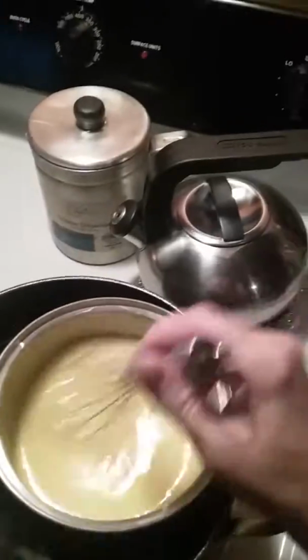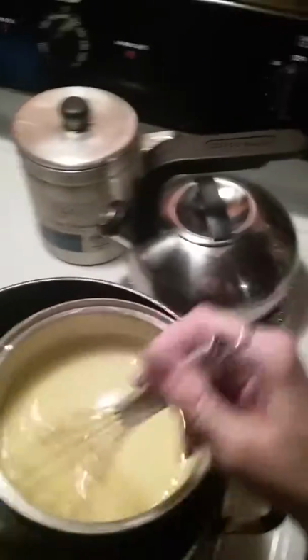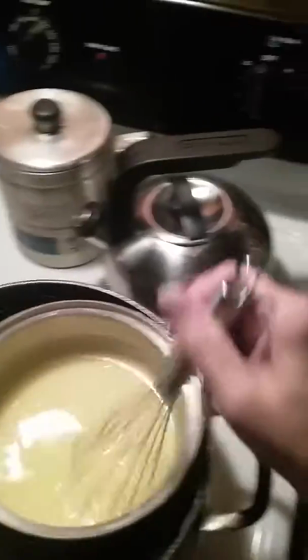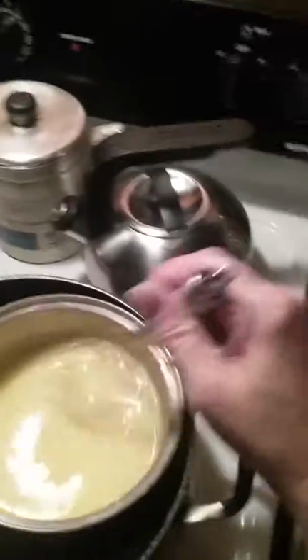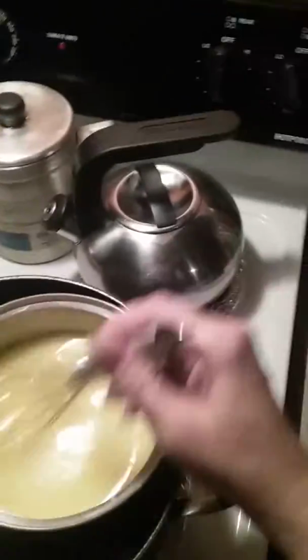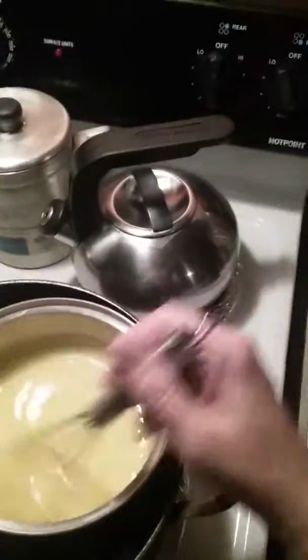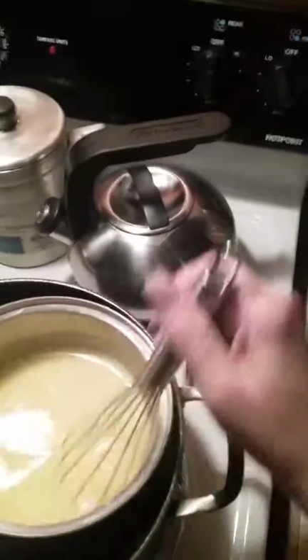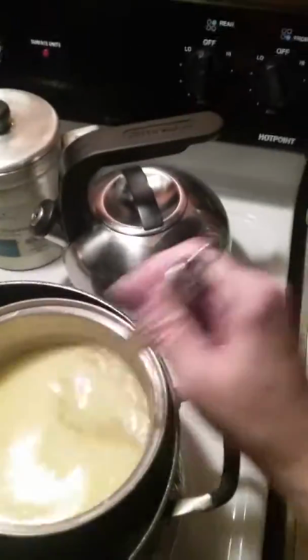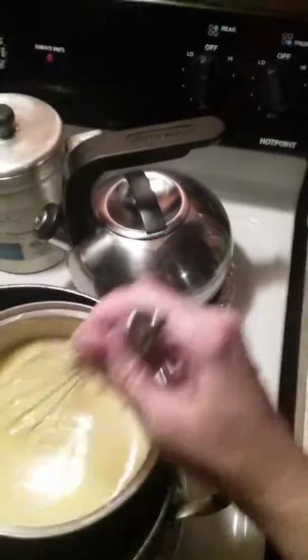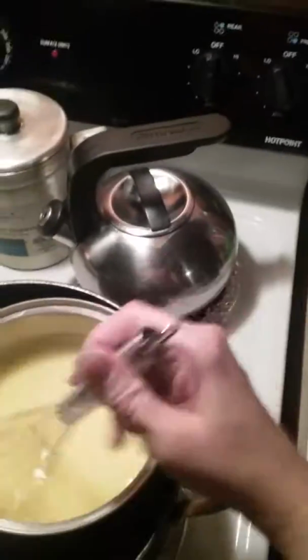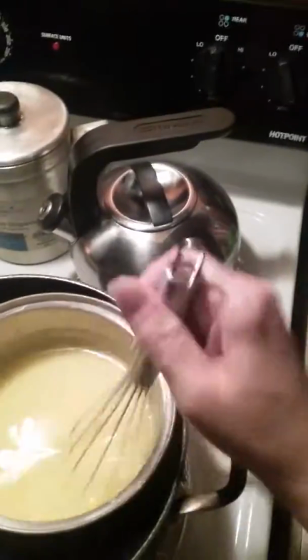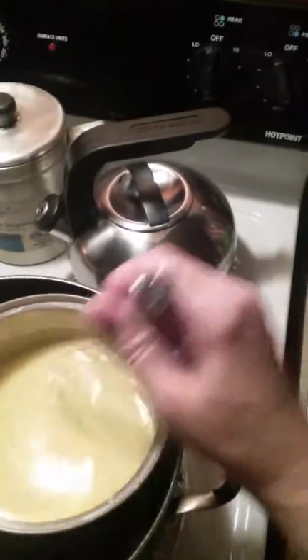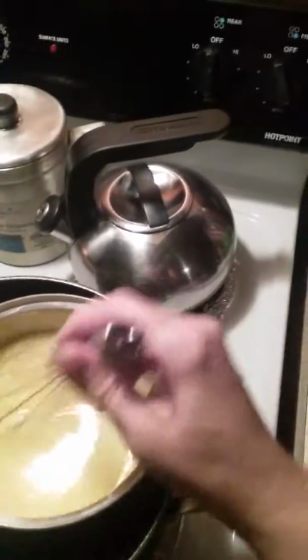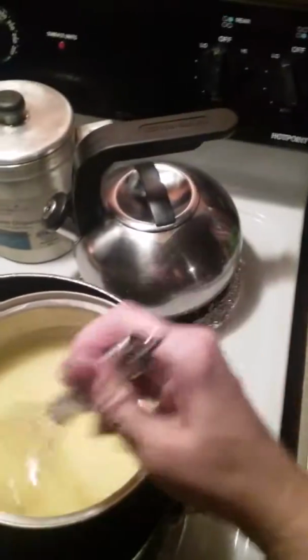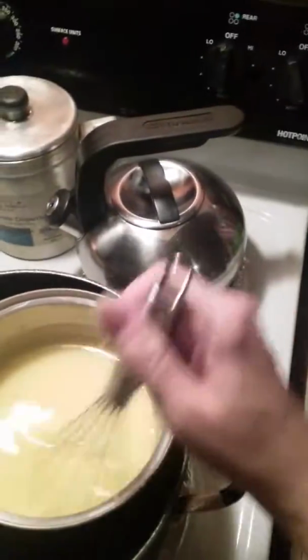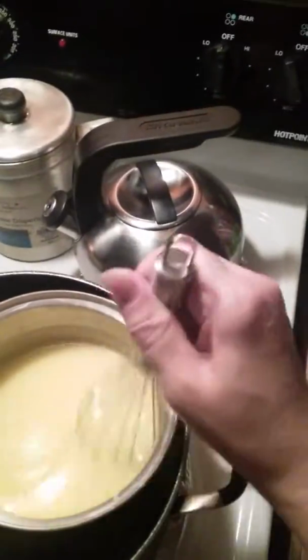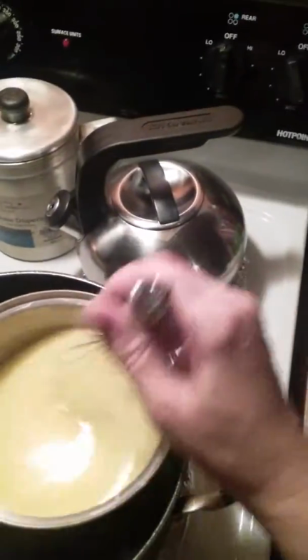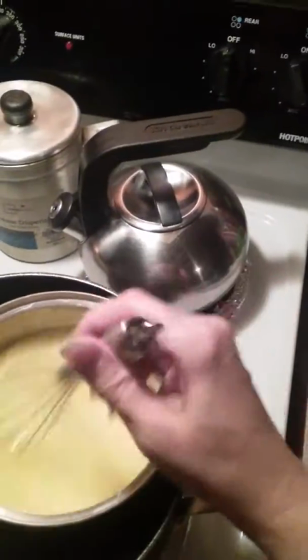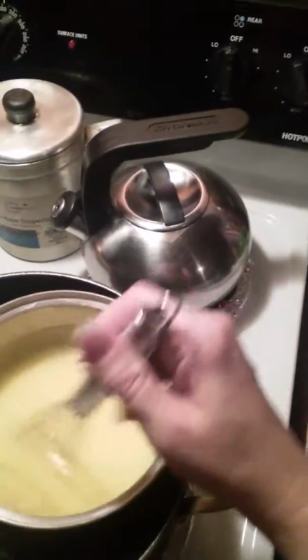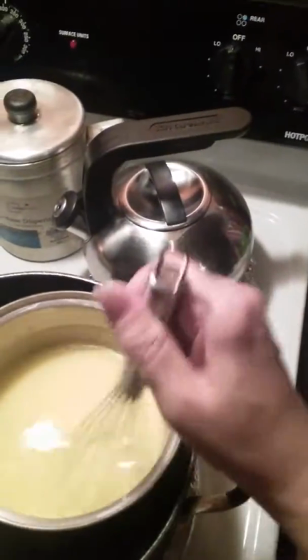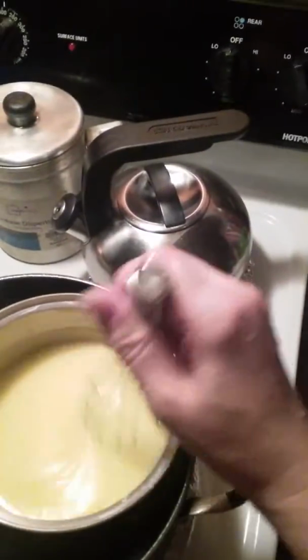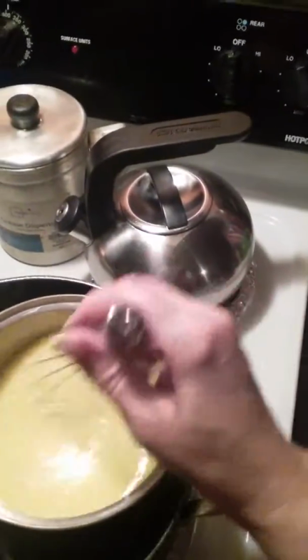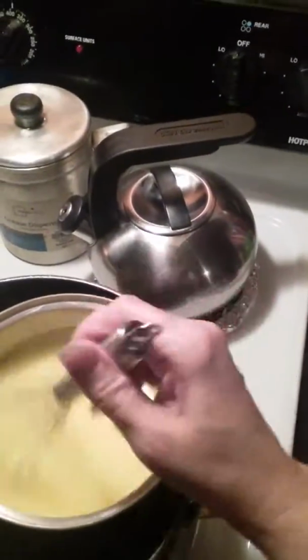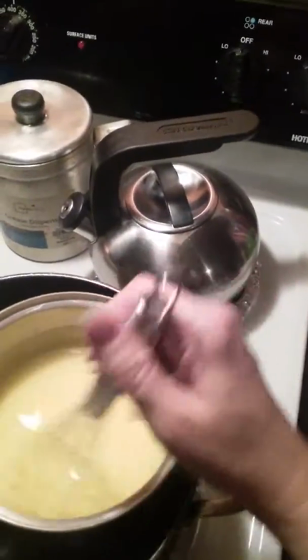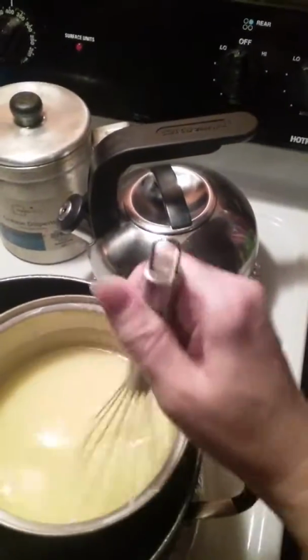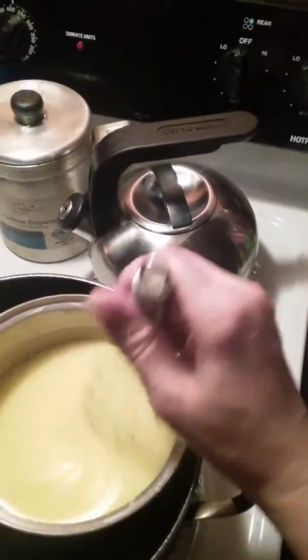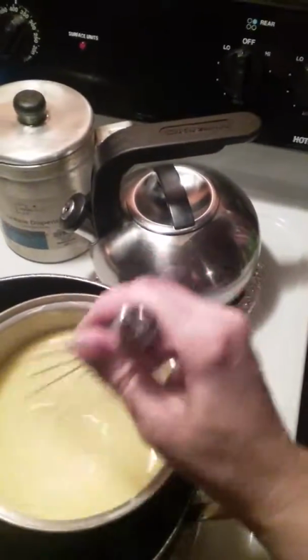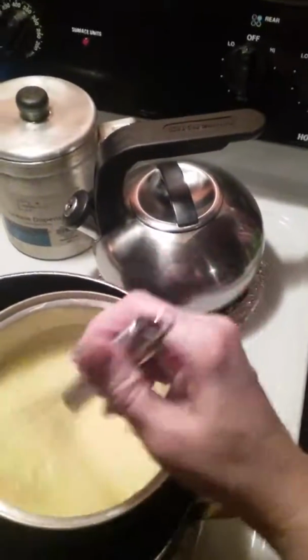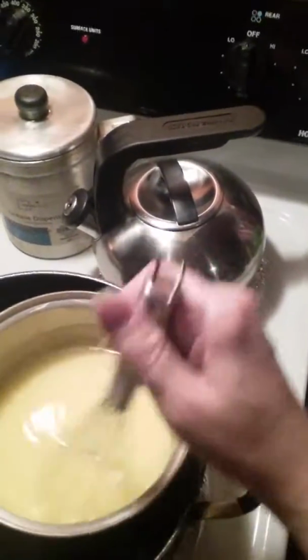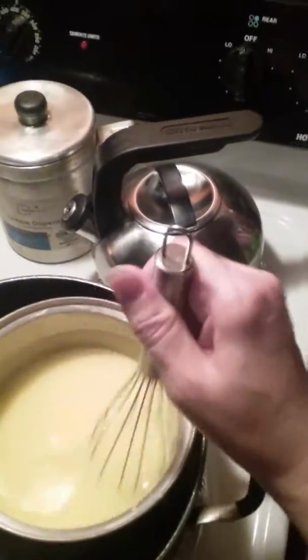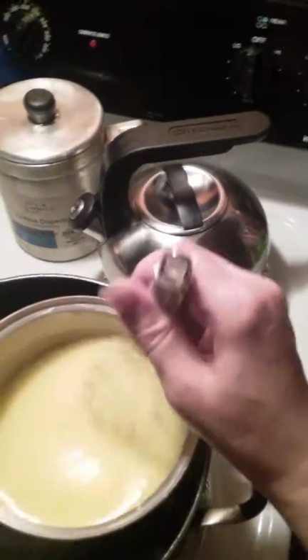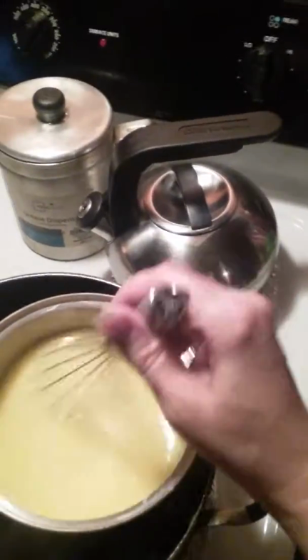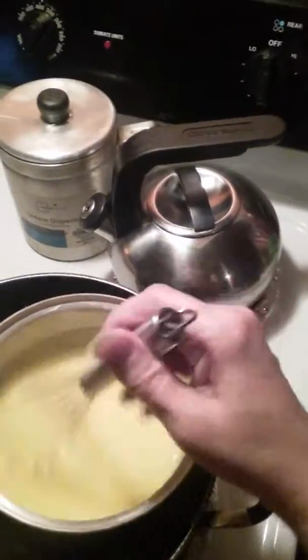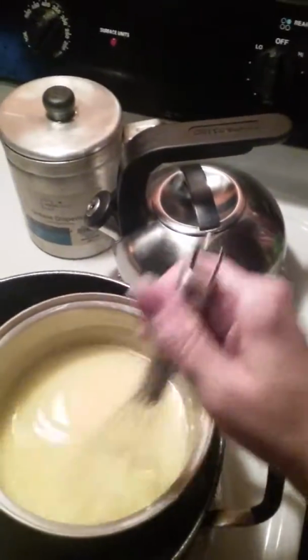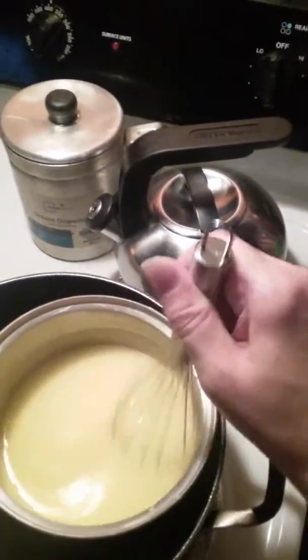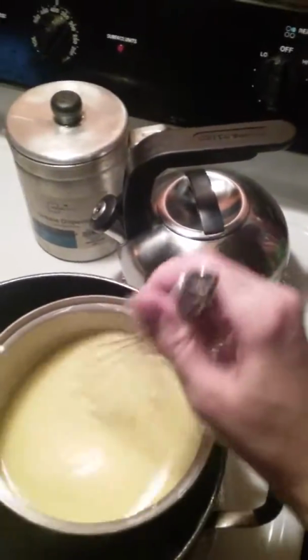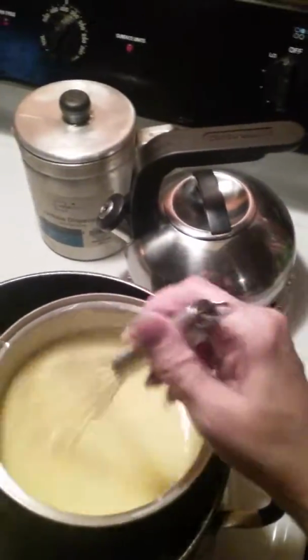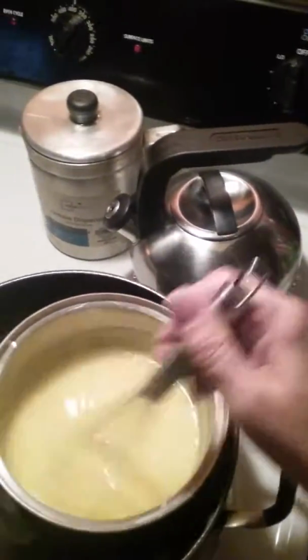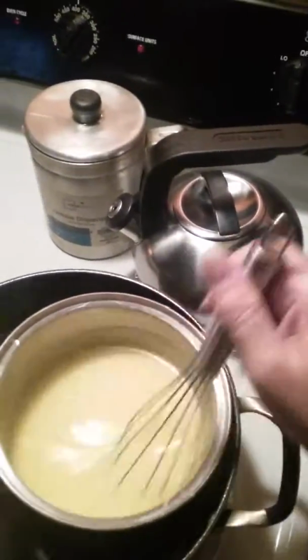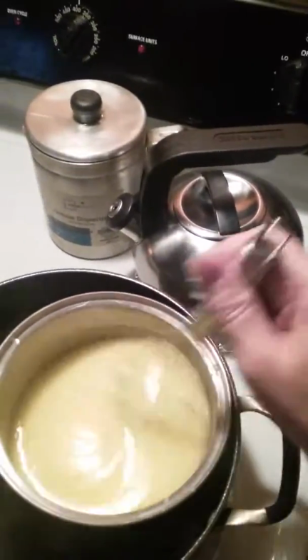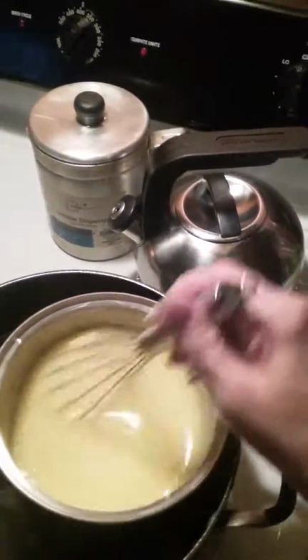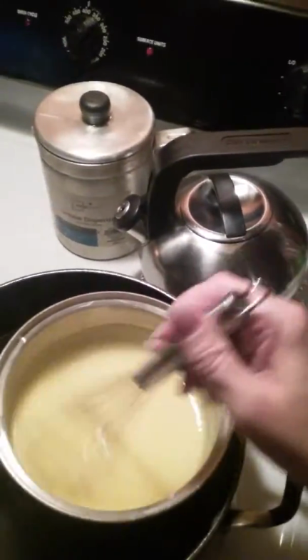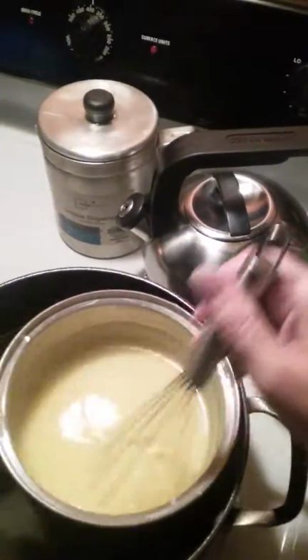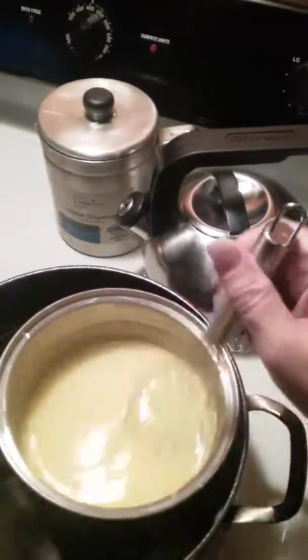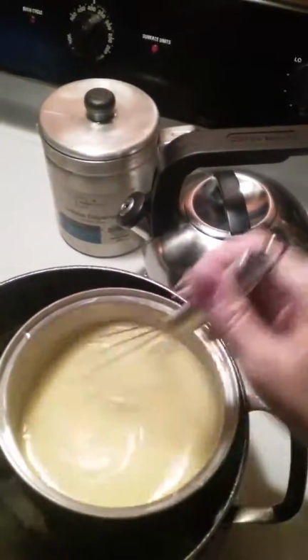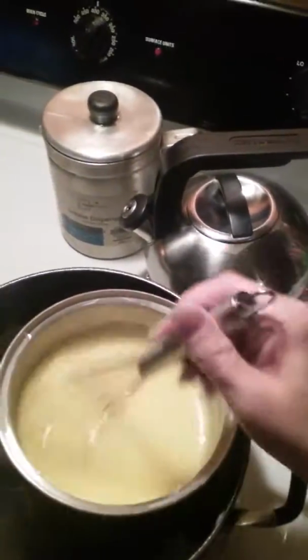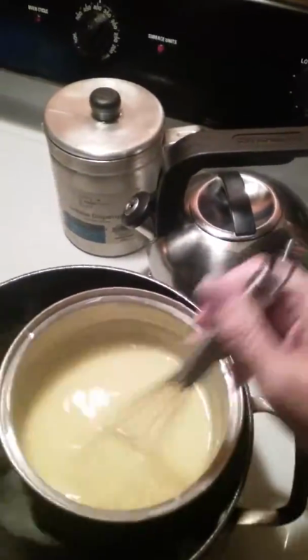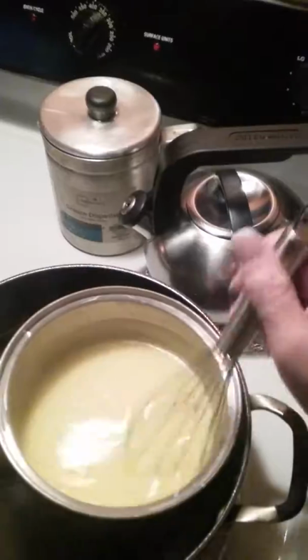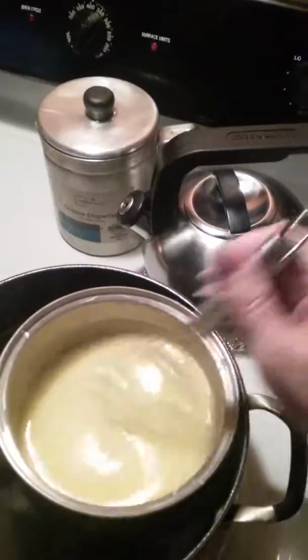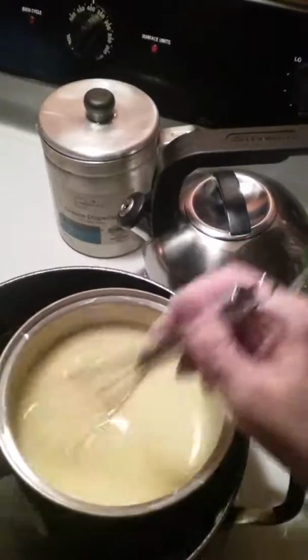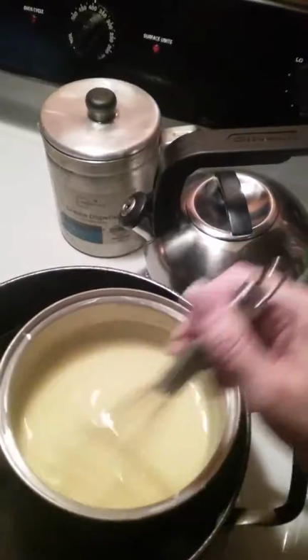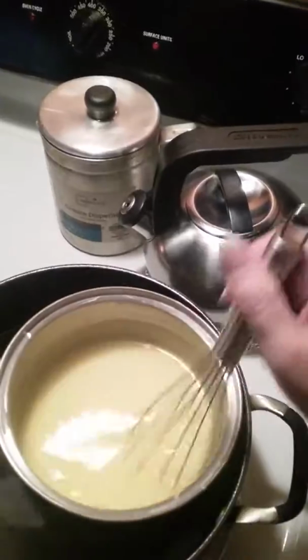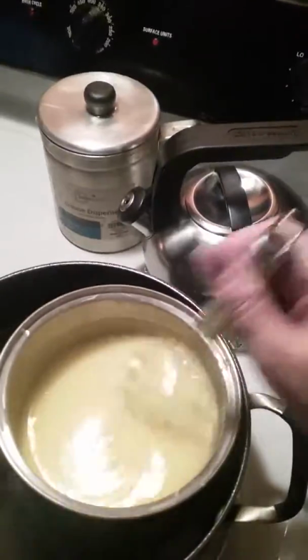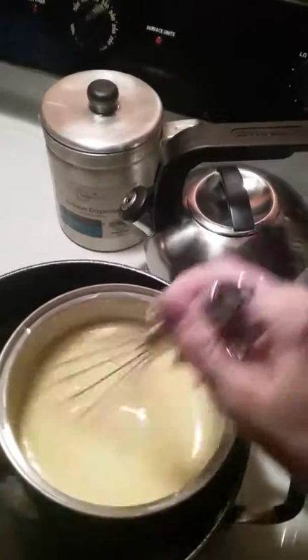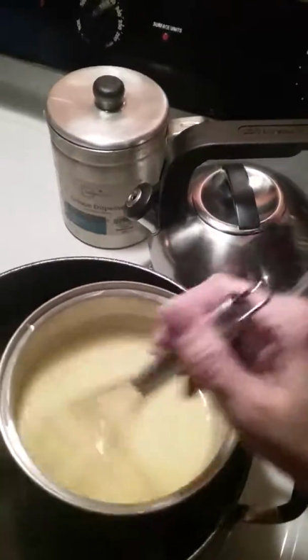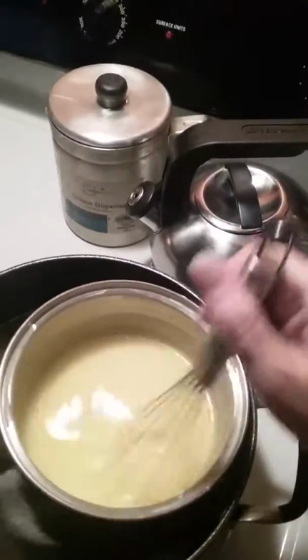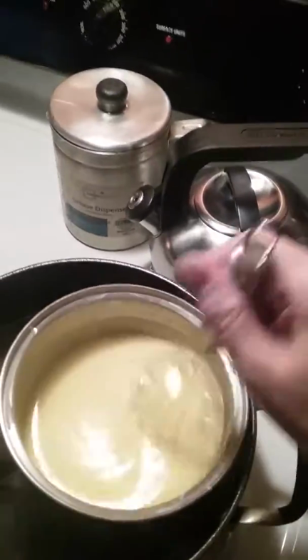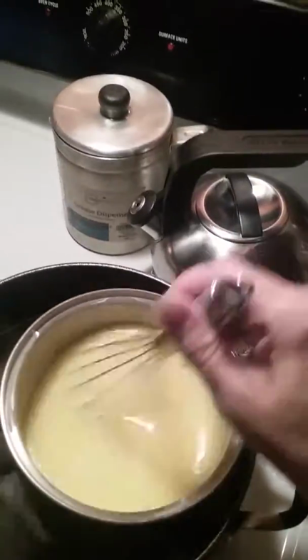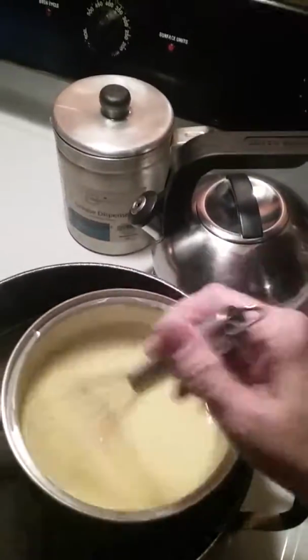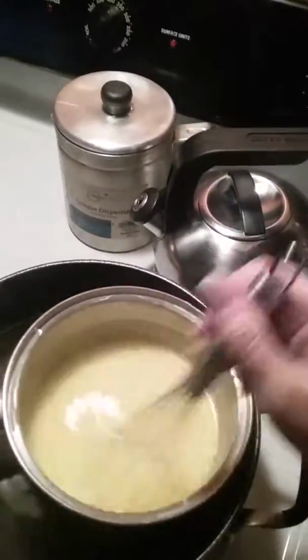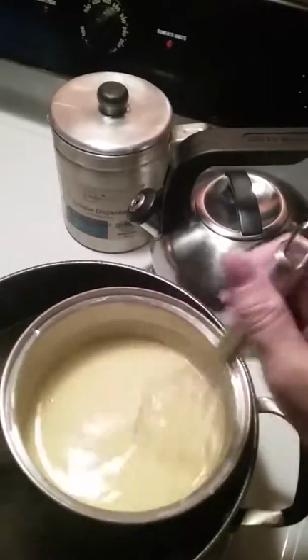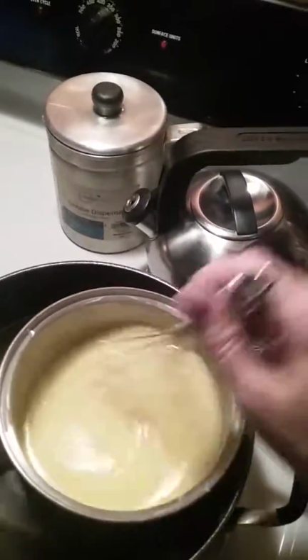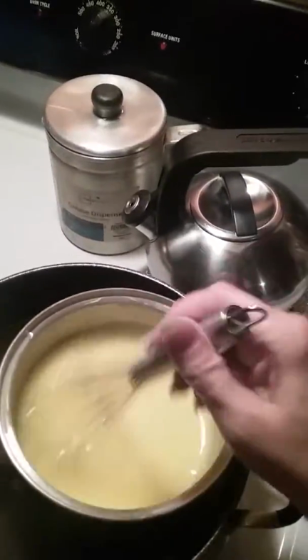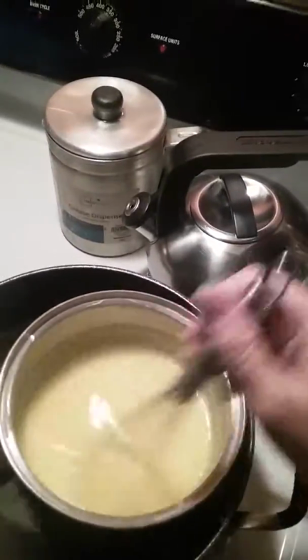I might have to add another egg white to that meringue, I think.